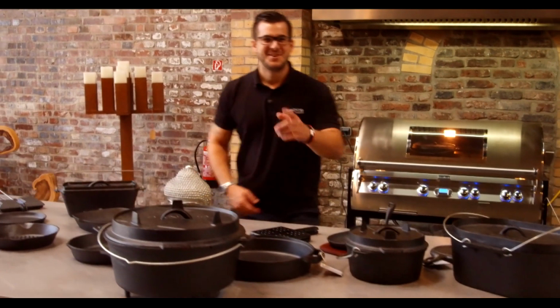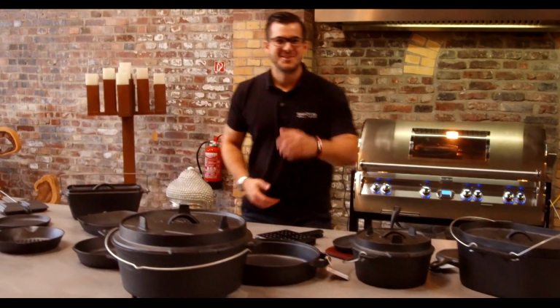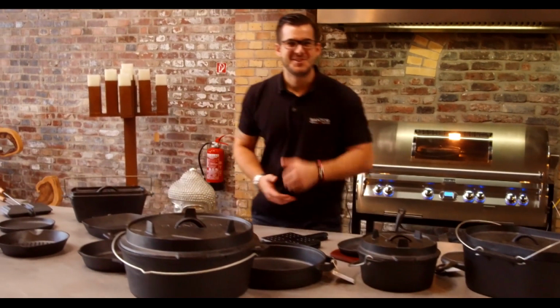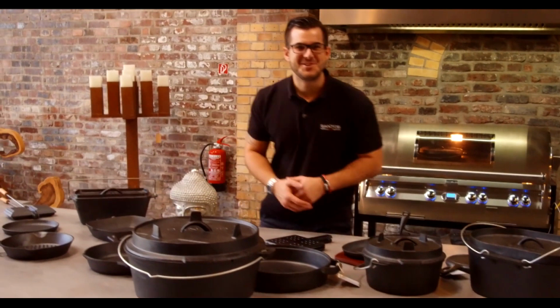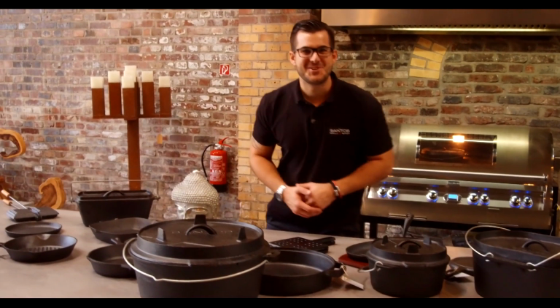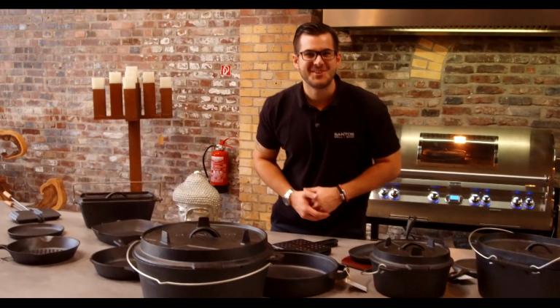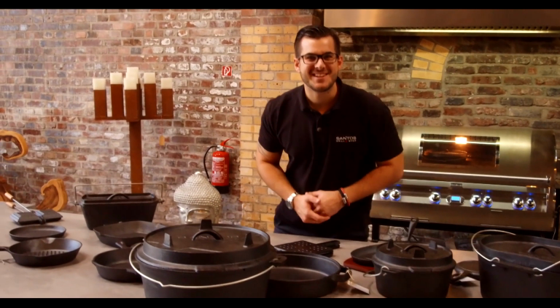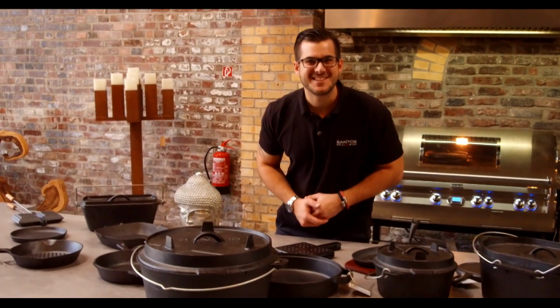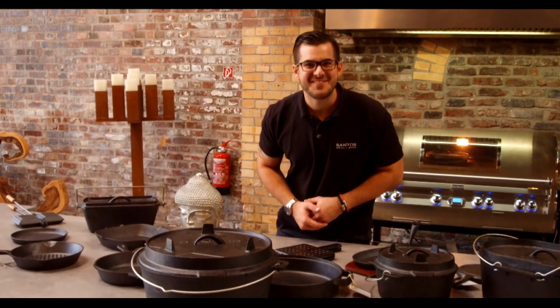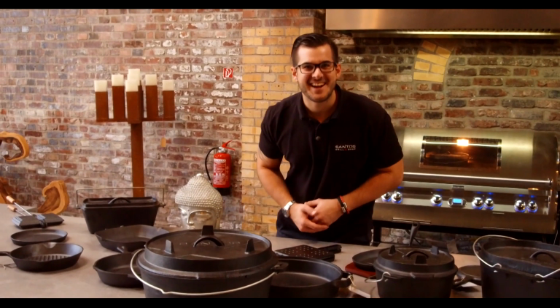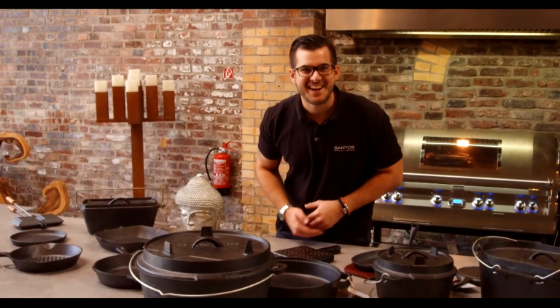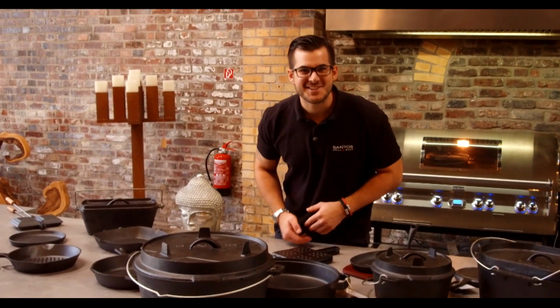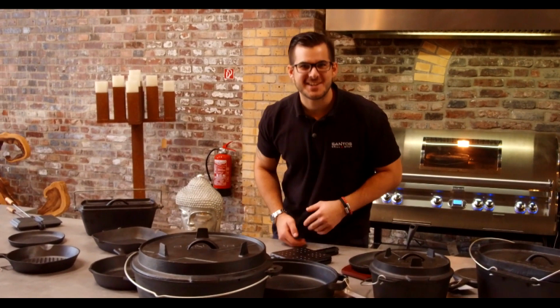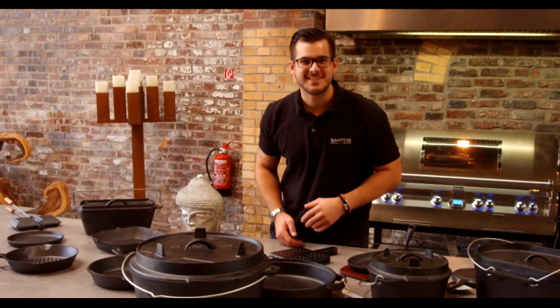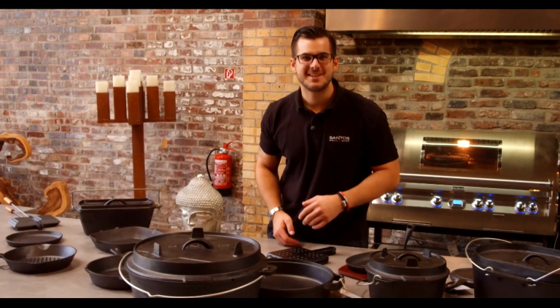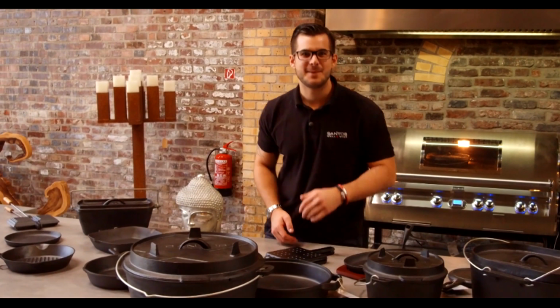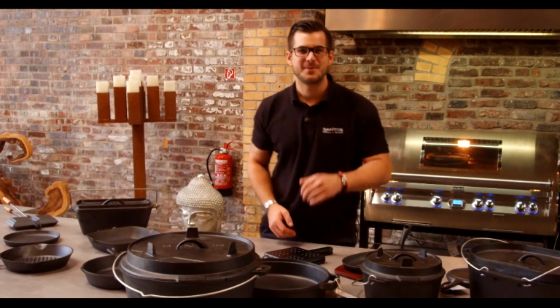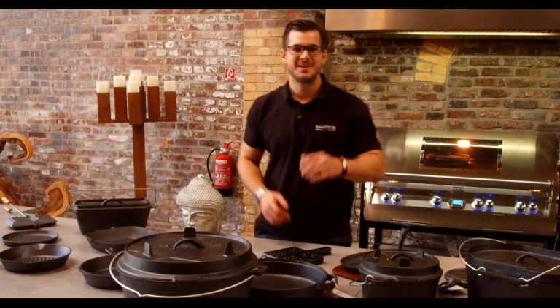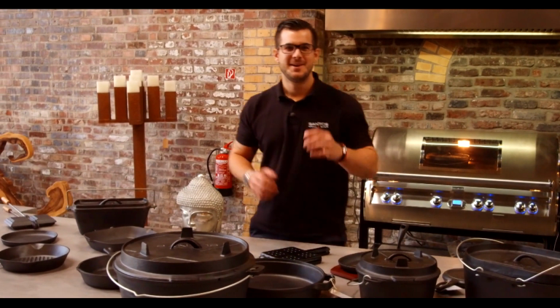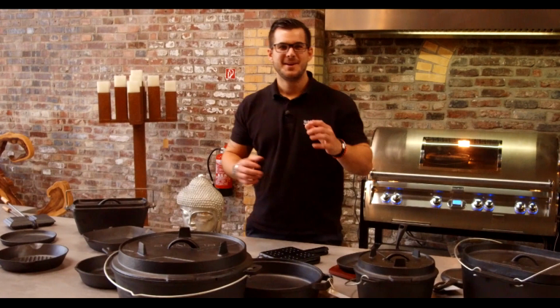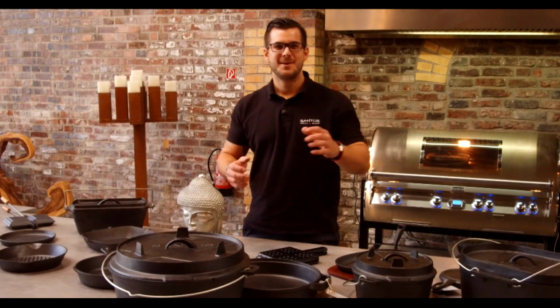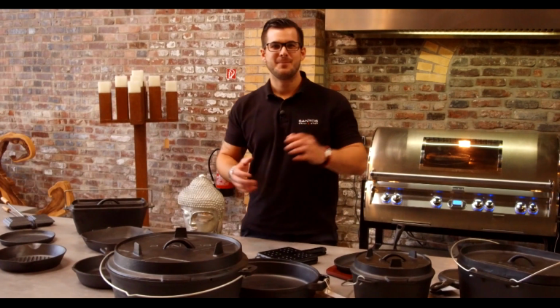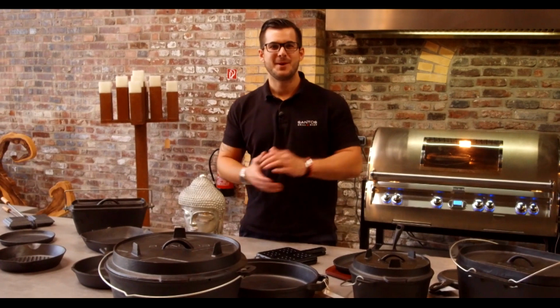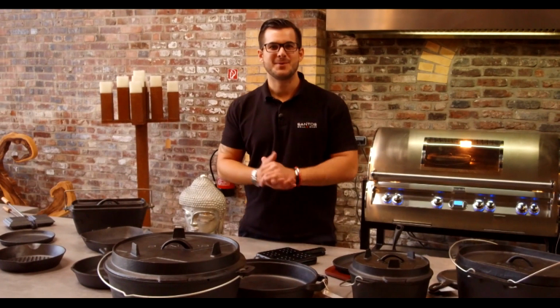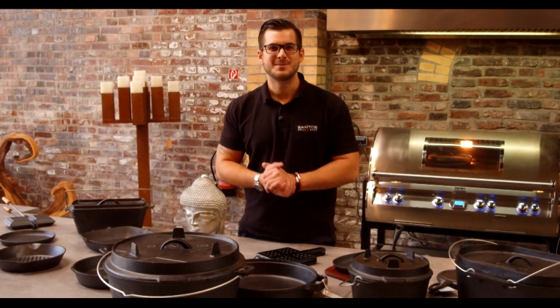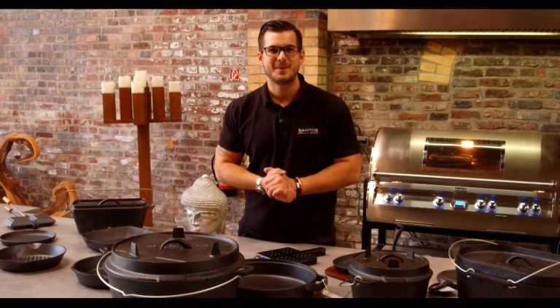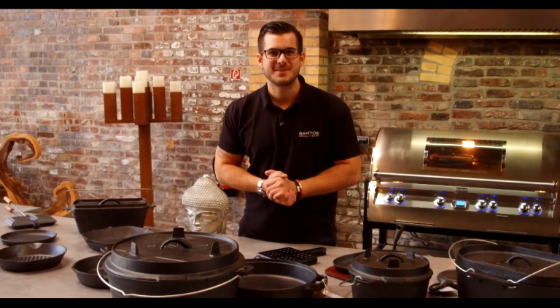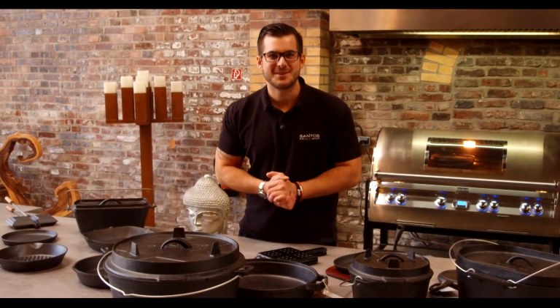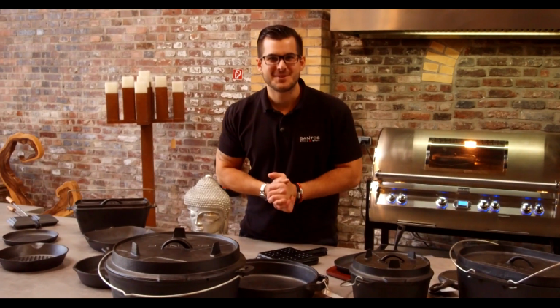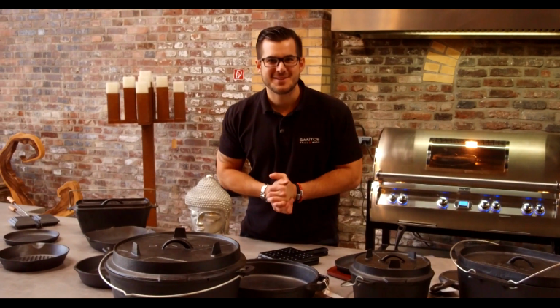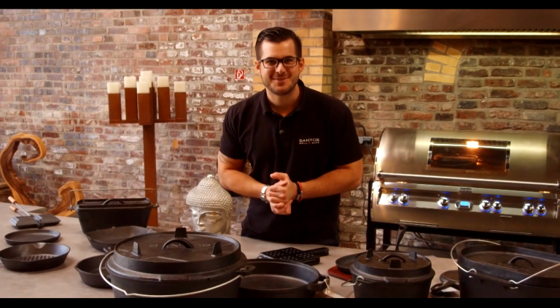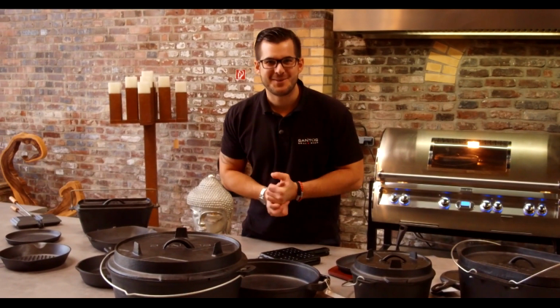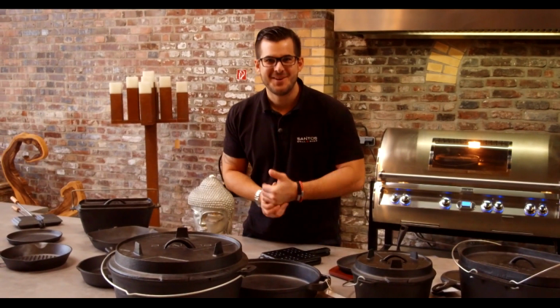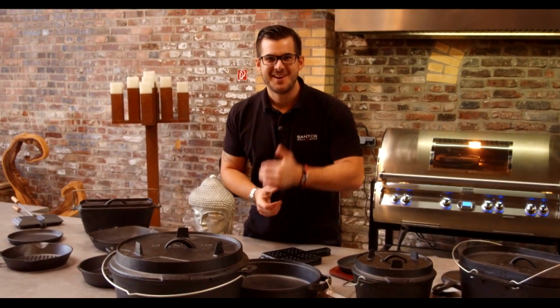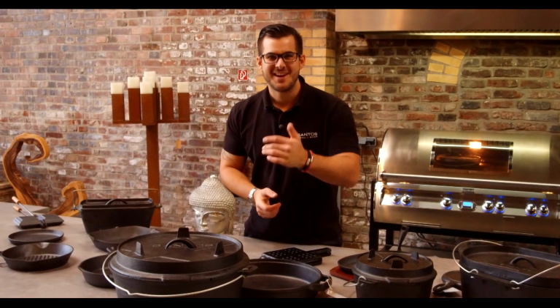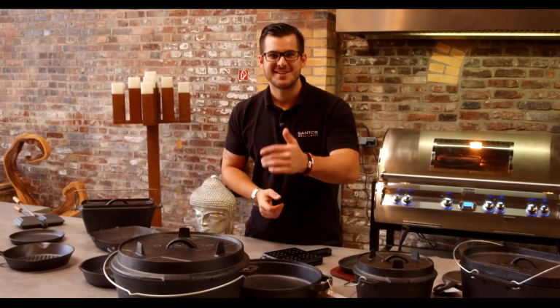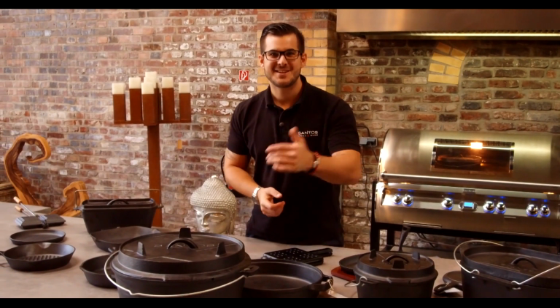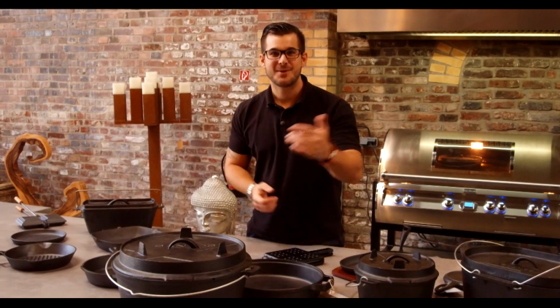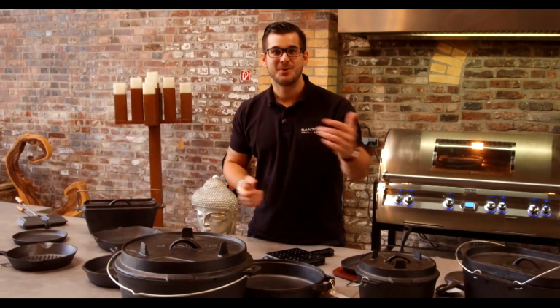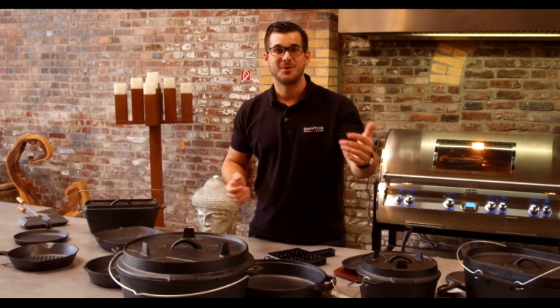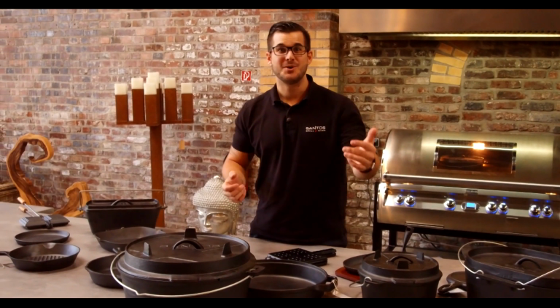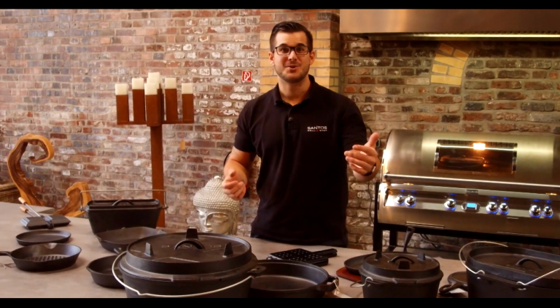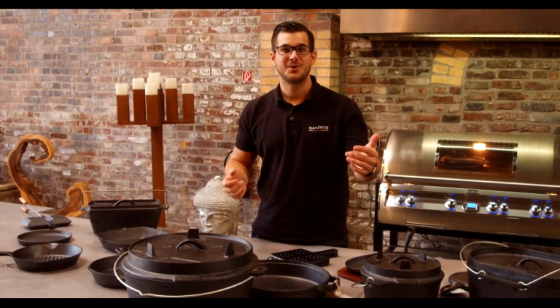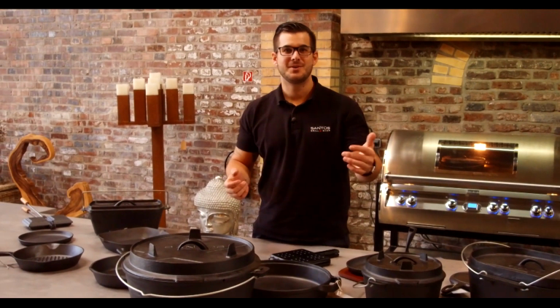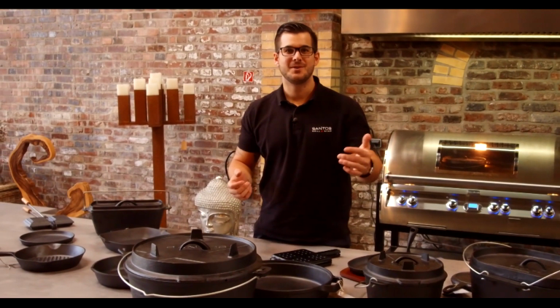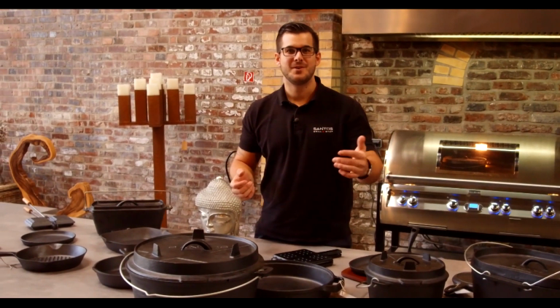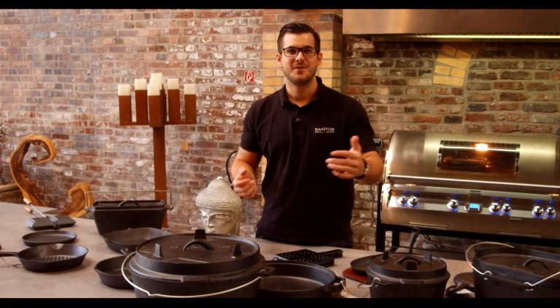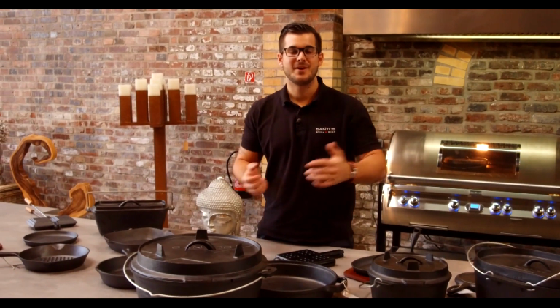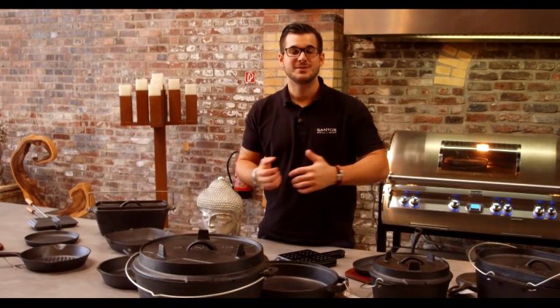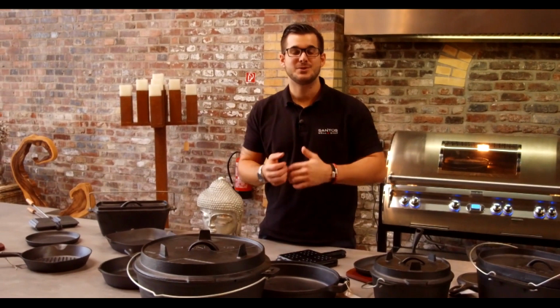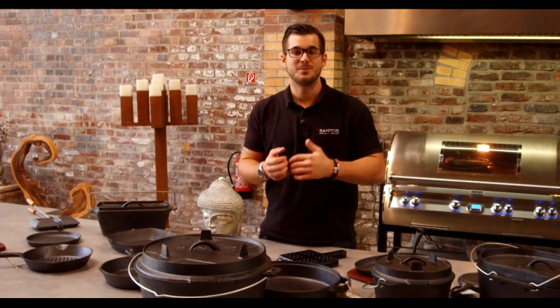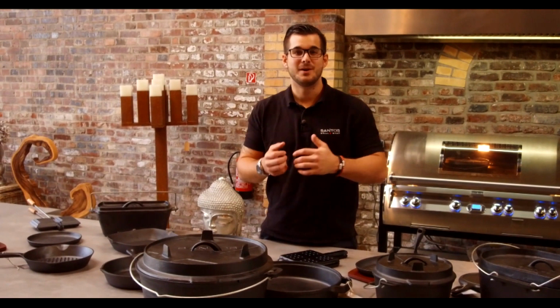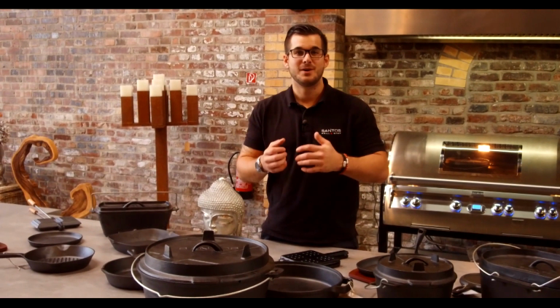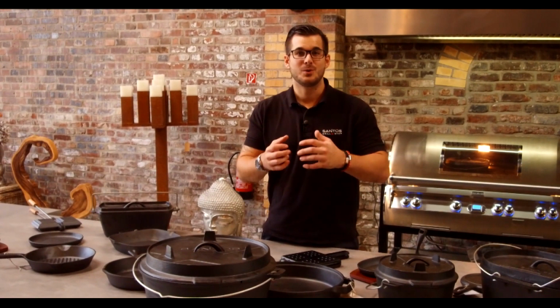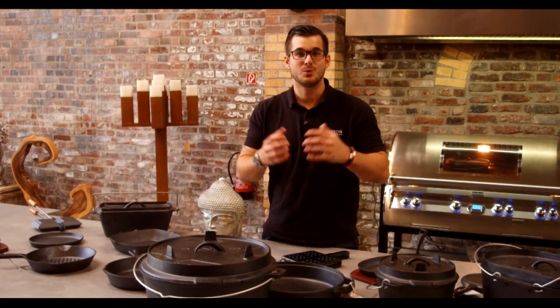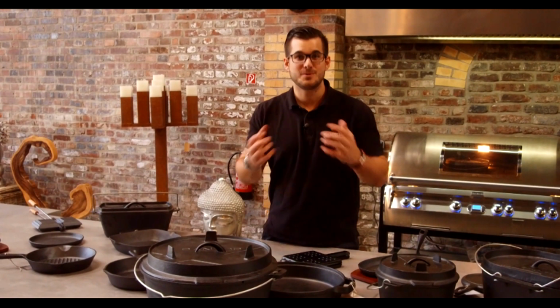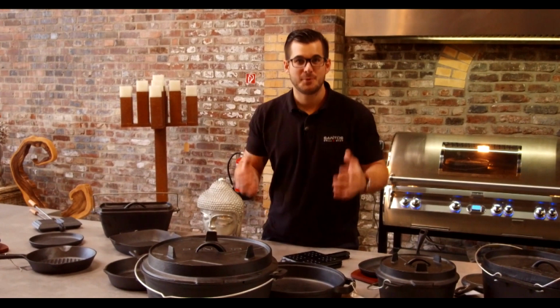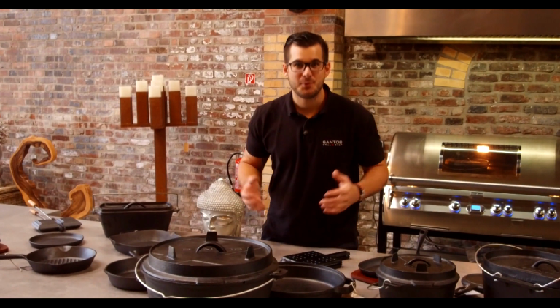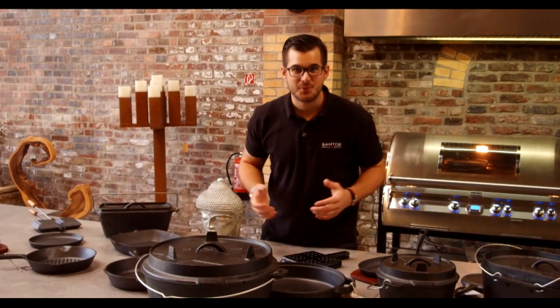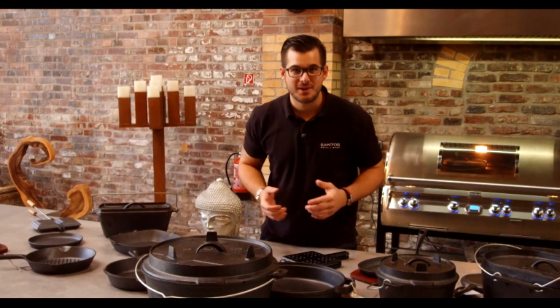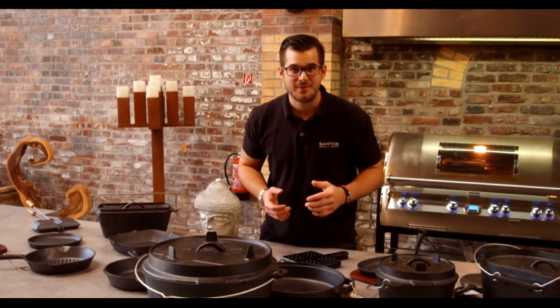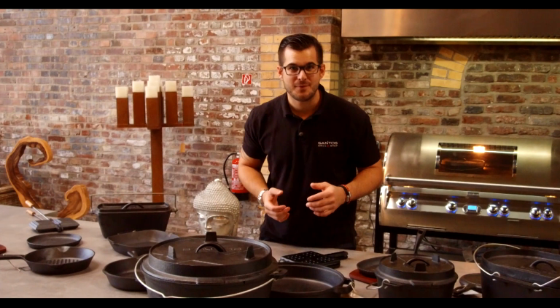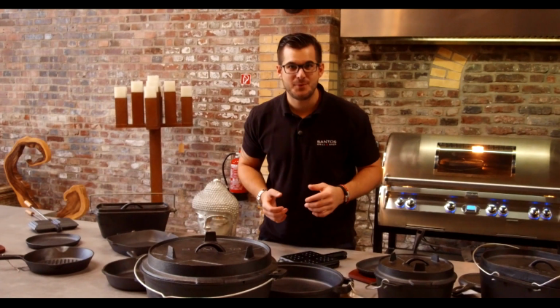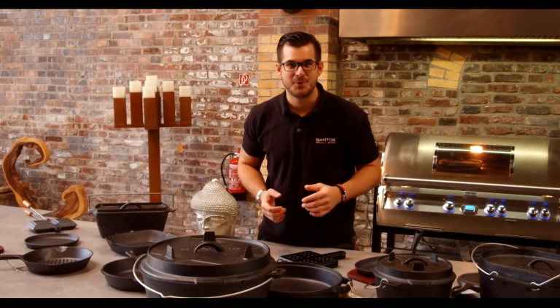Schön, dass ihr wieder eingeschaltet habt bei uns beim SandhausTV. Ich zeige euch heute was über Gussprodukte, die wir führen.